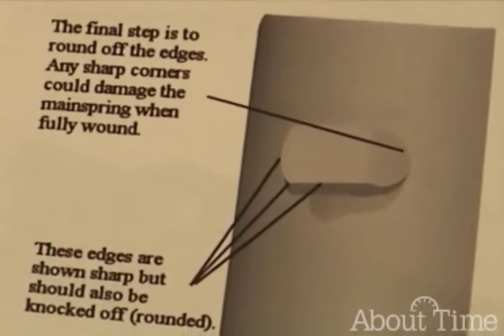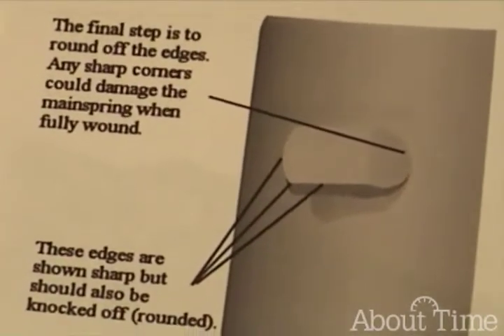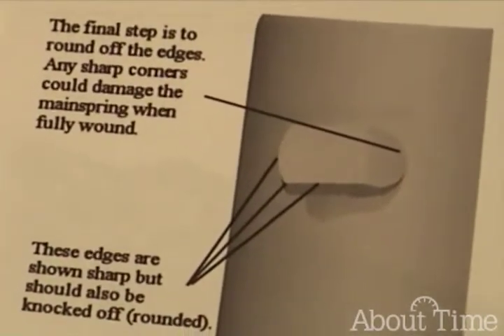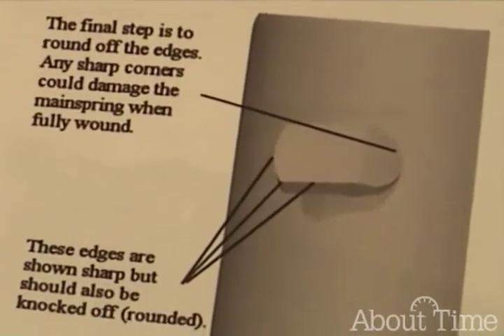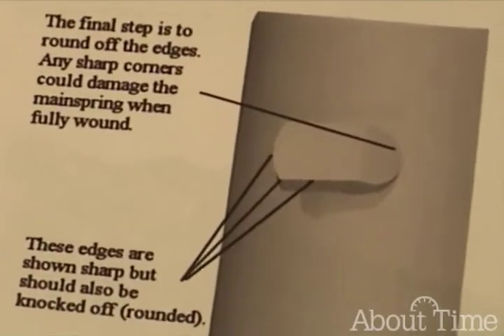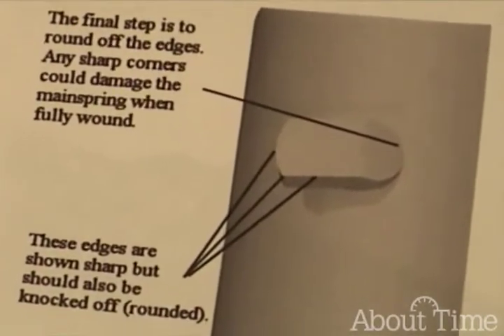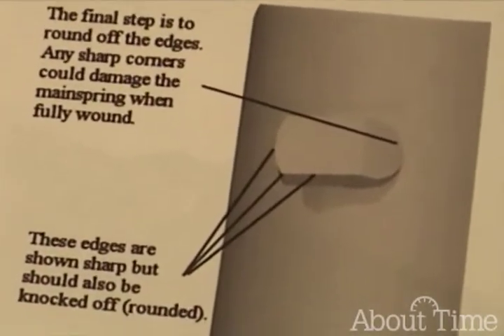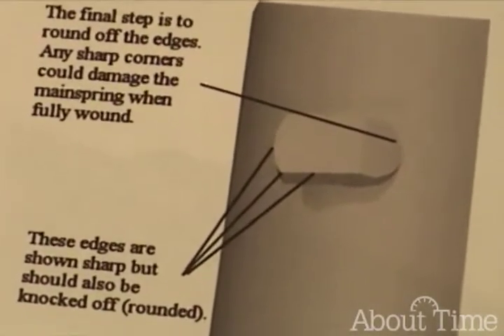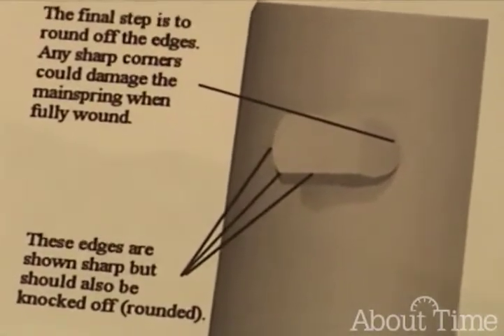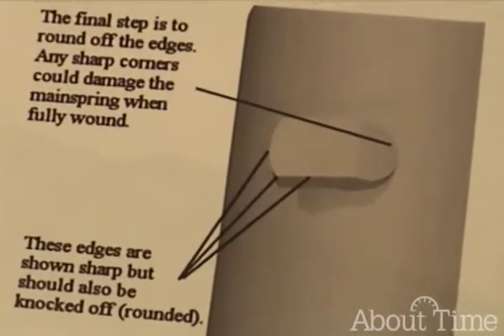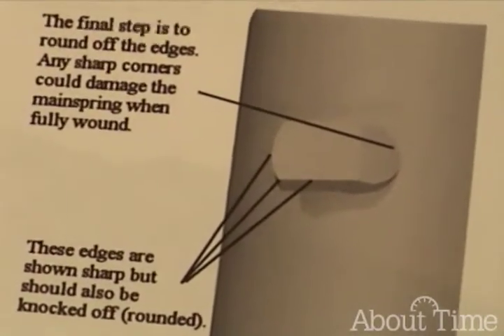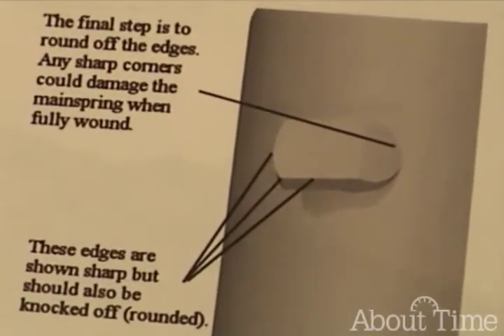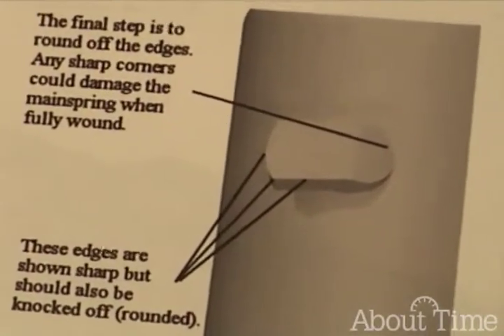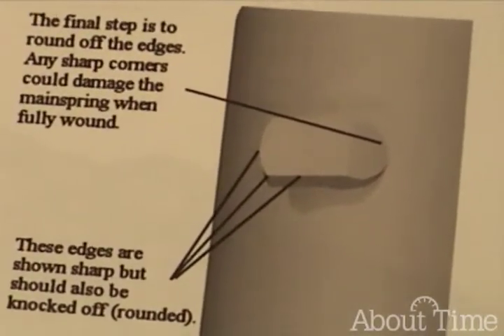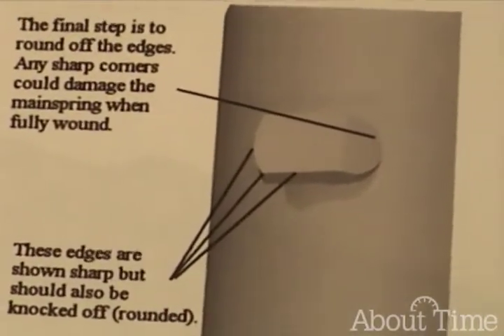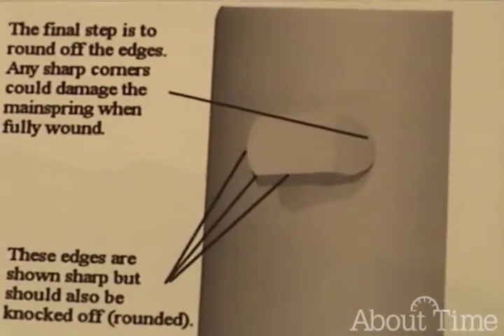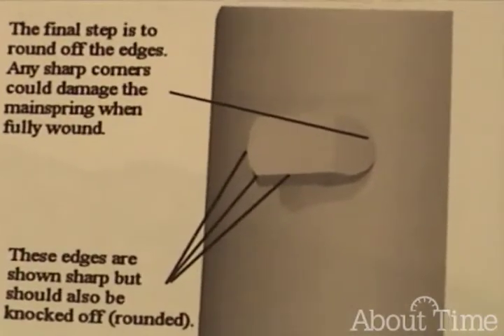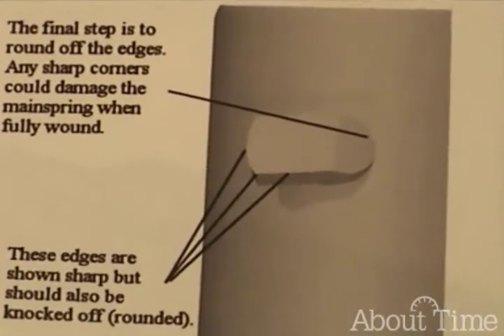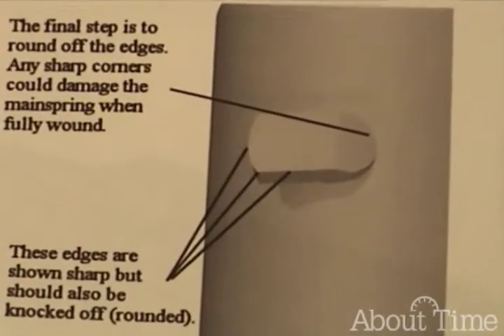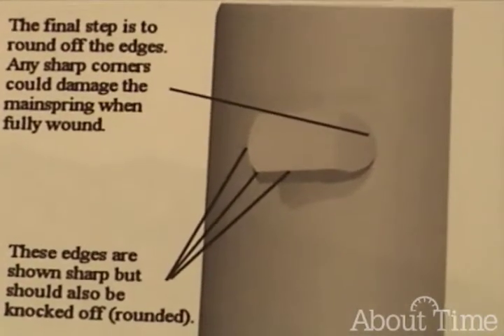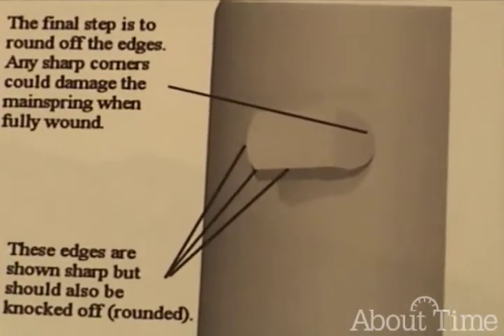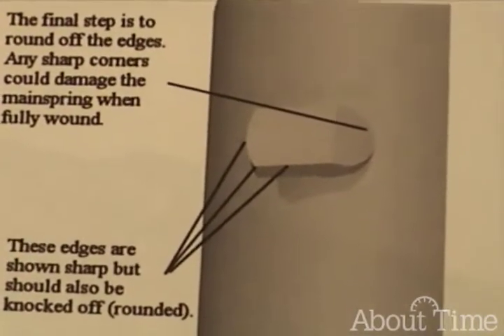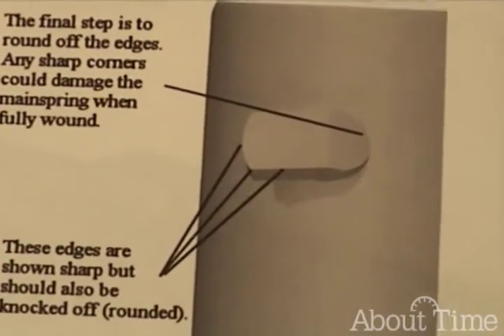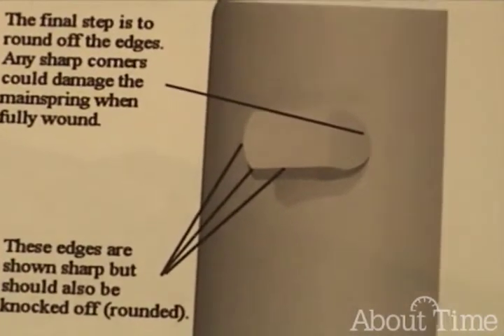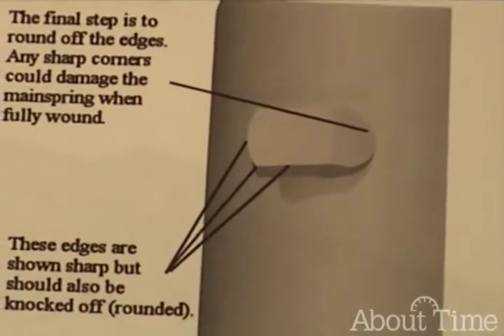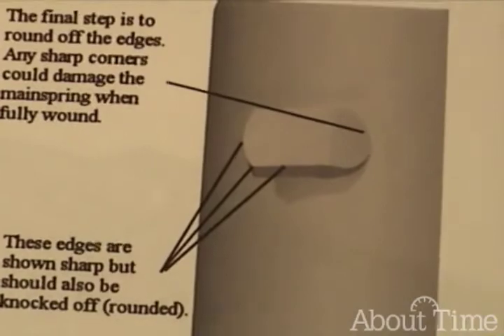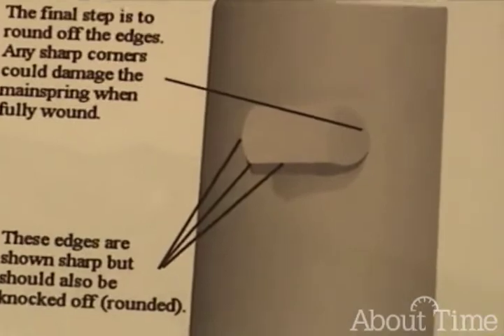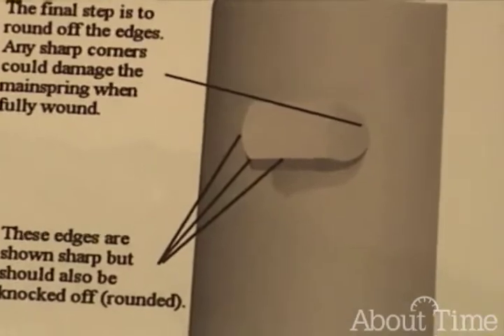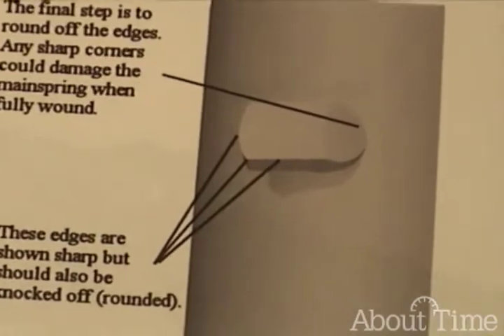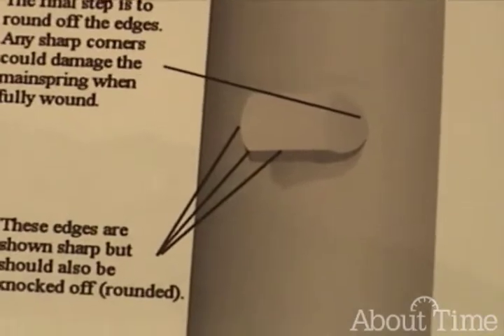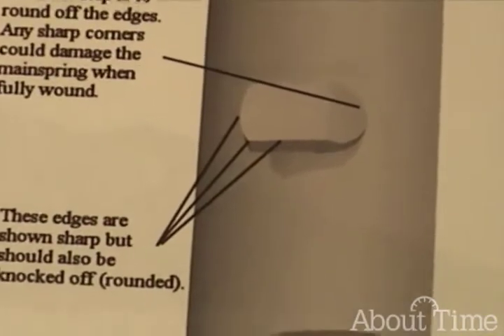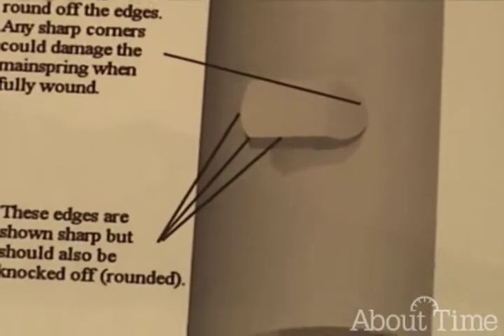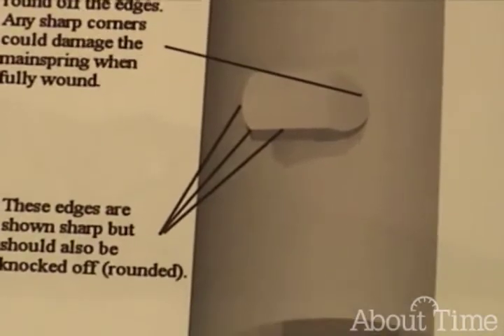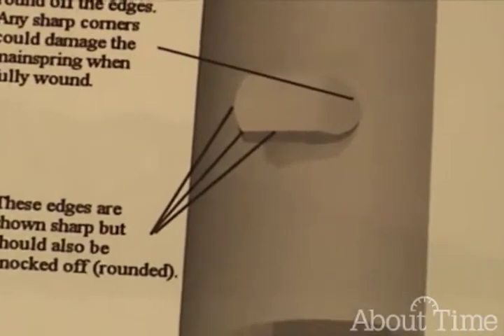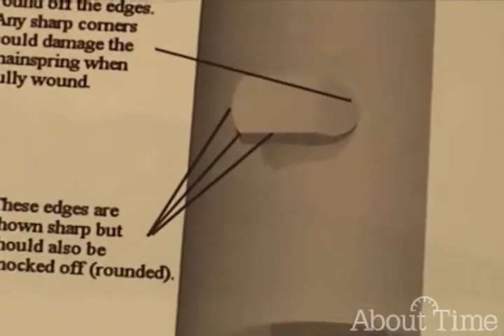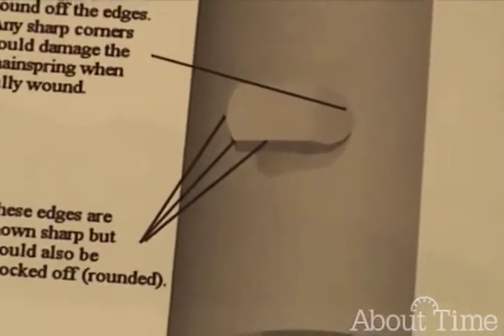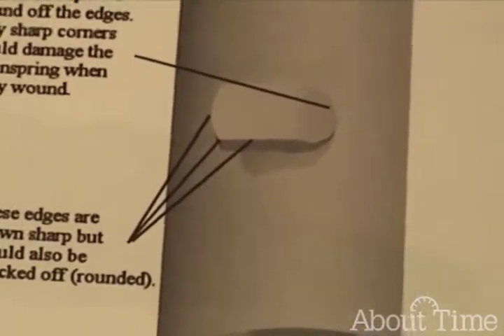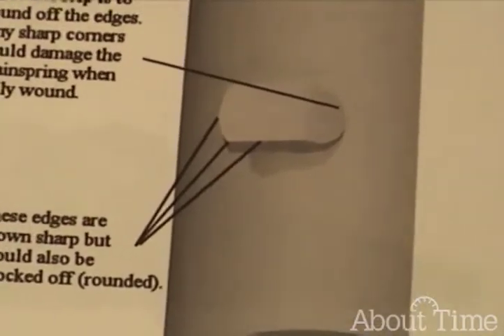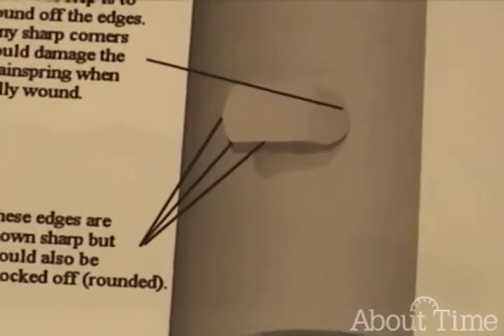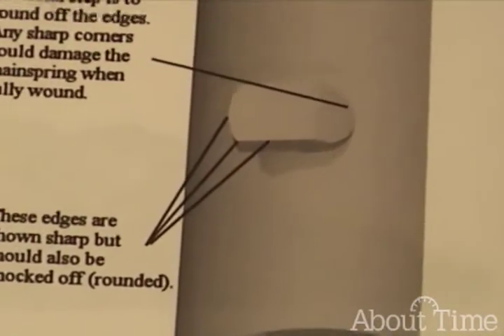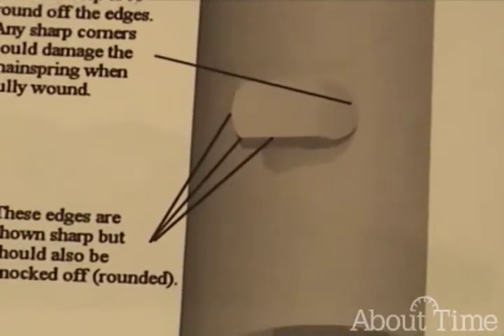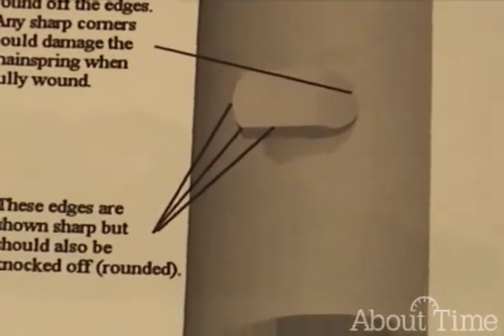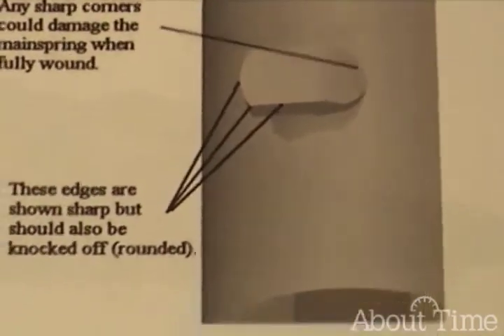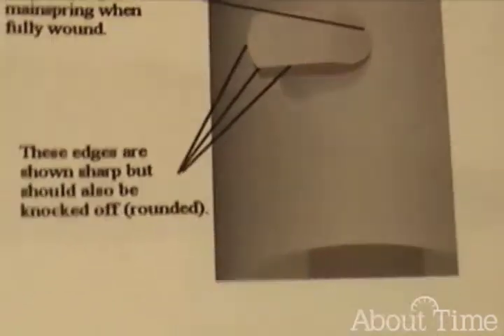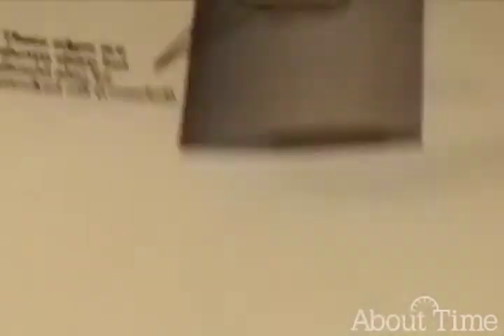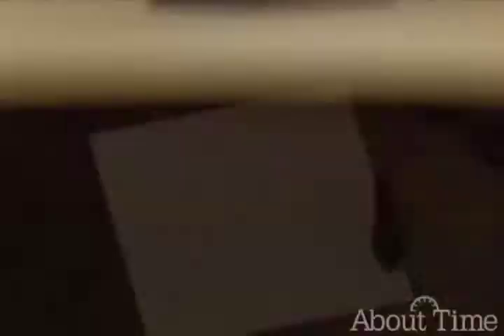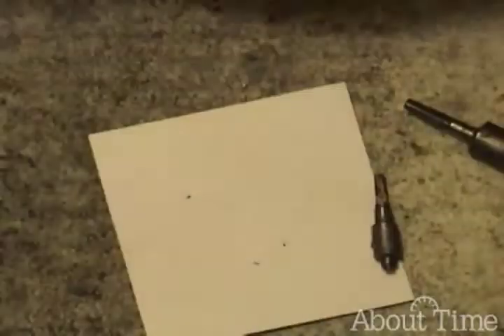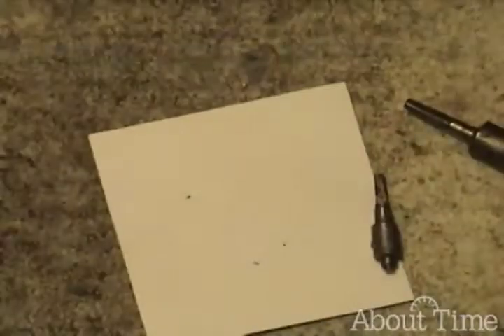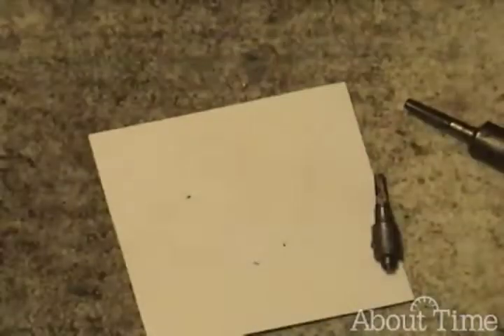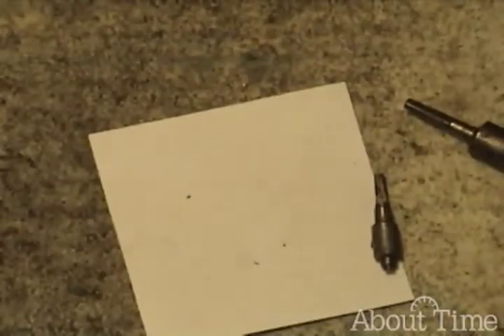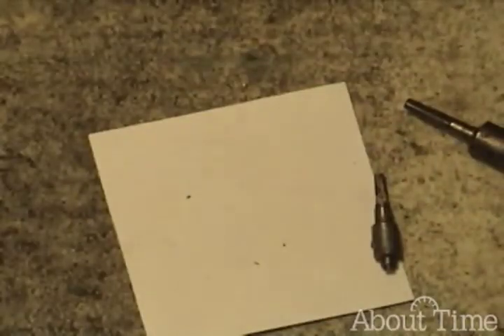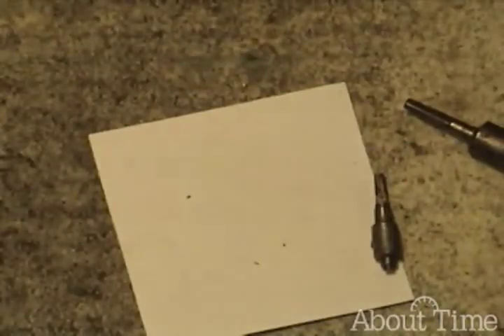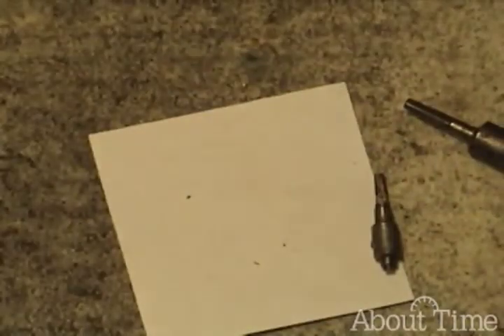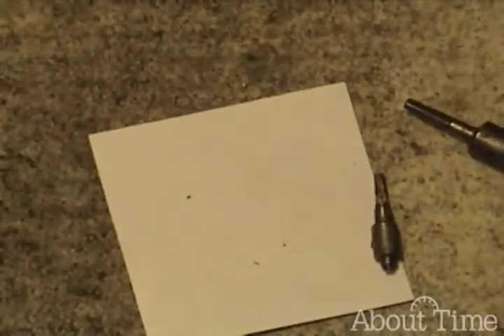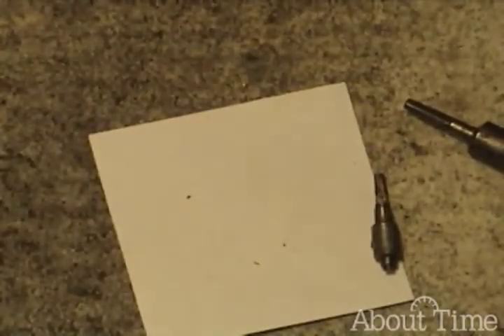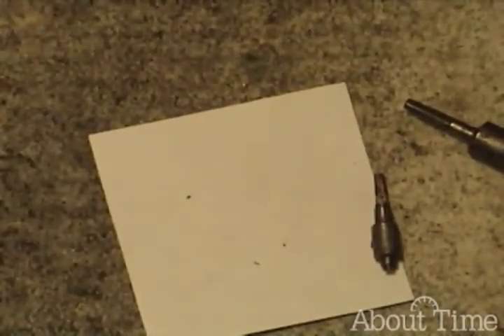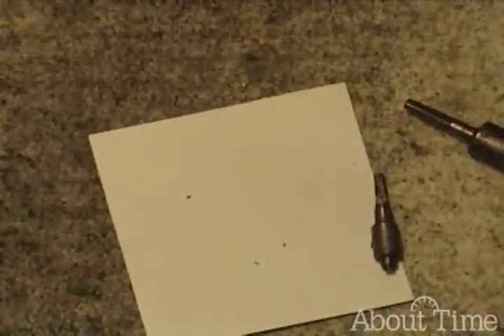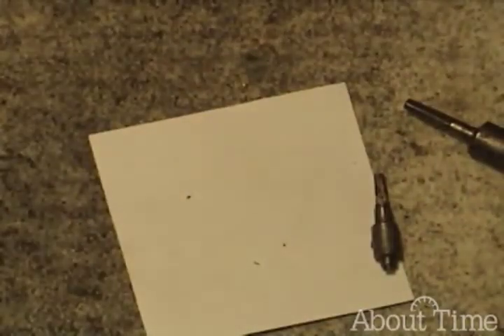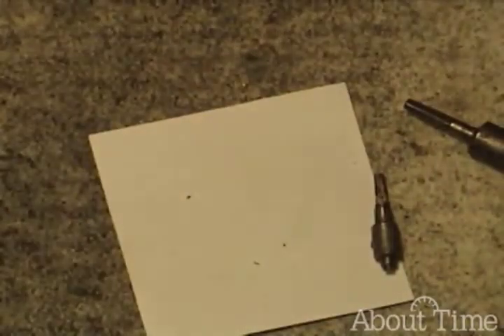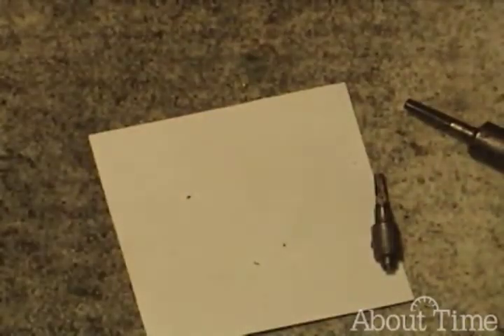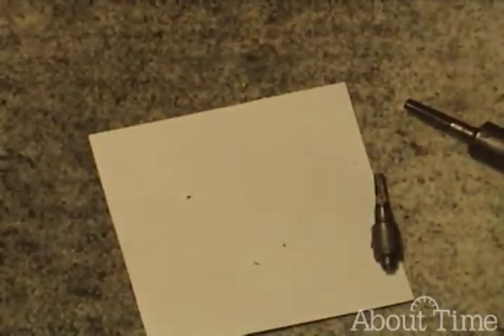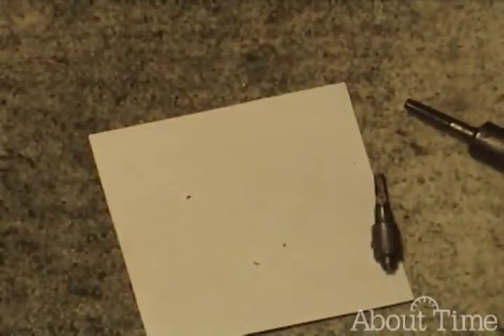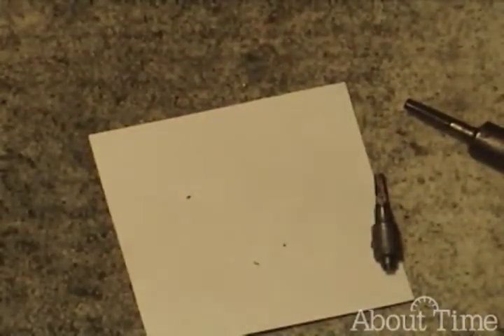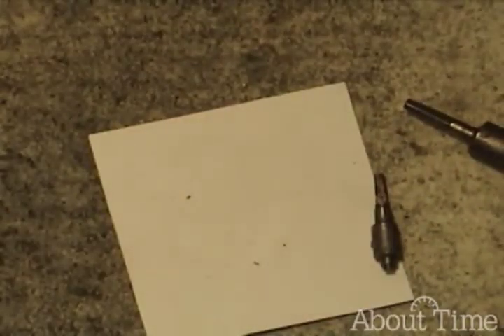As I said, it helps to pay attention to the shape of the original. You want to match that as closely as possible.